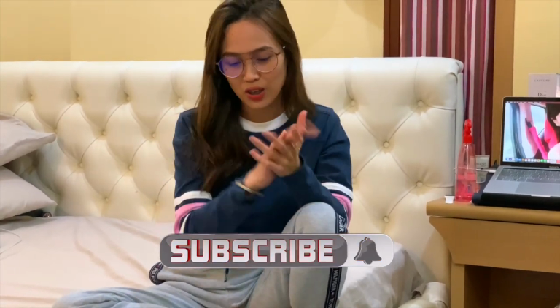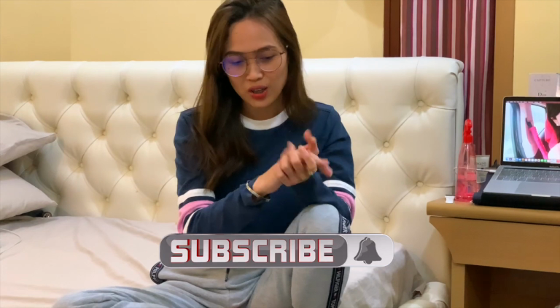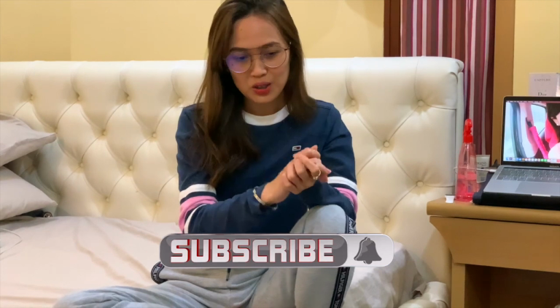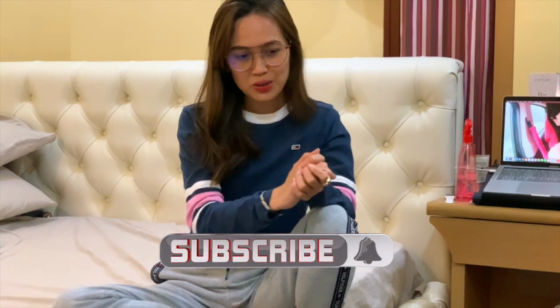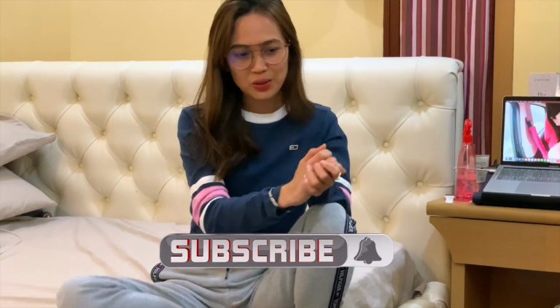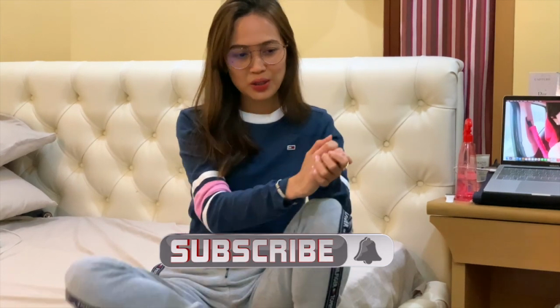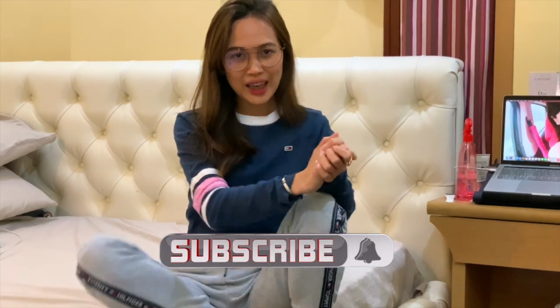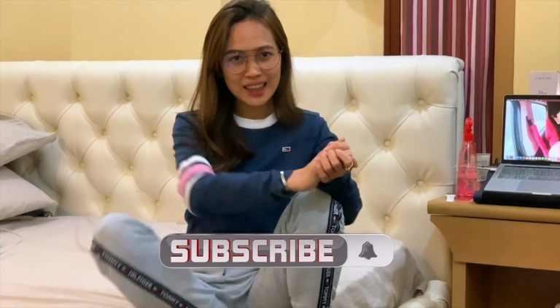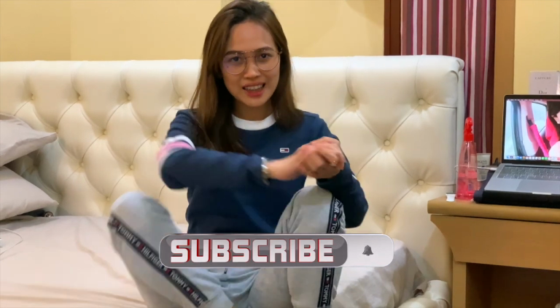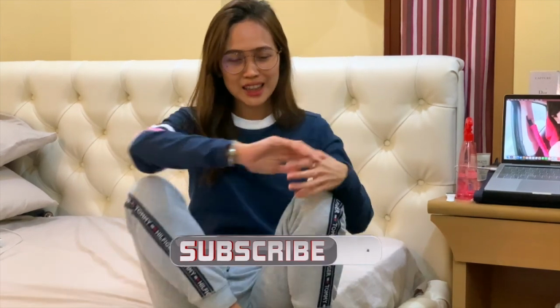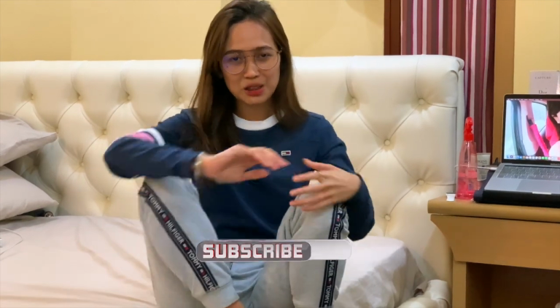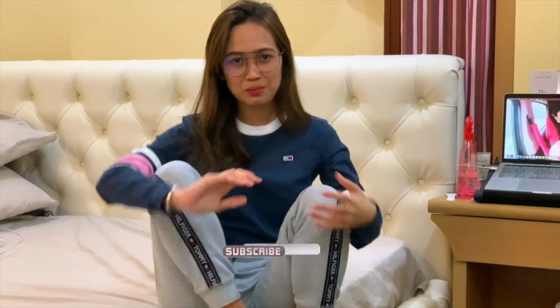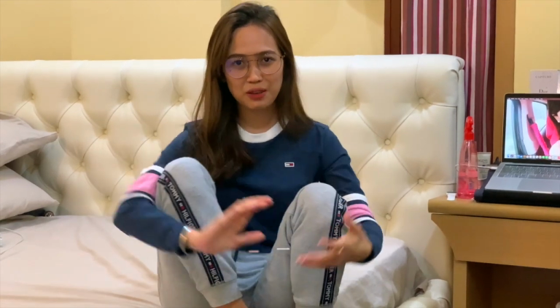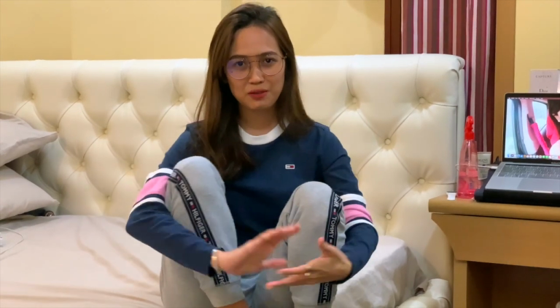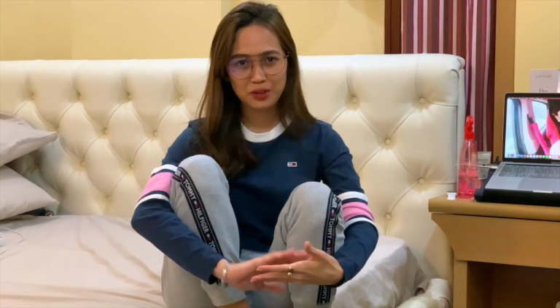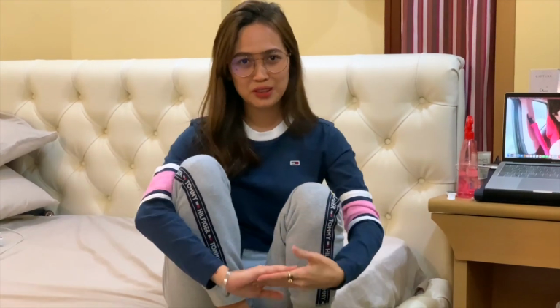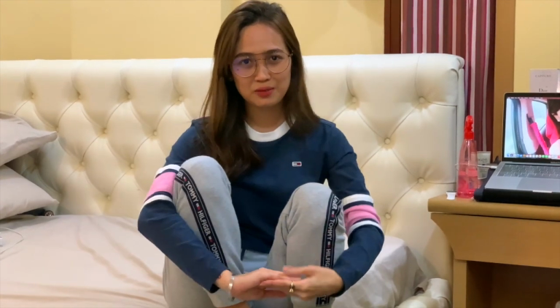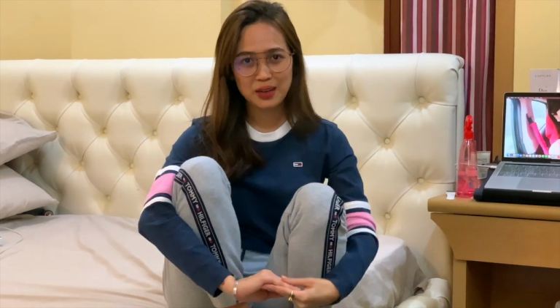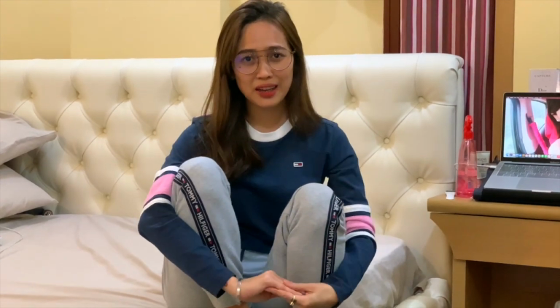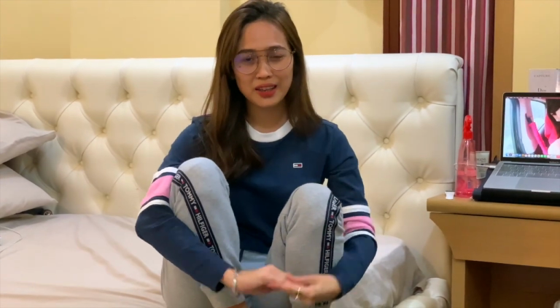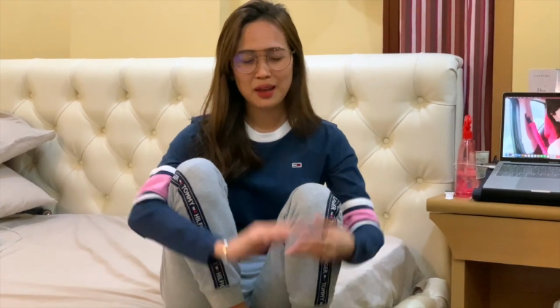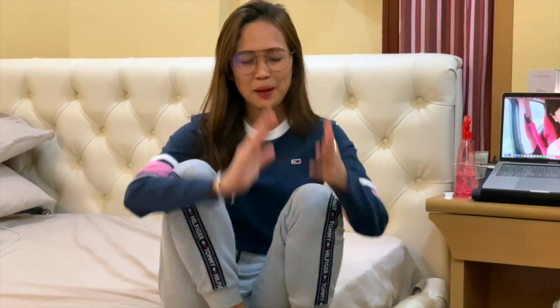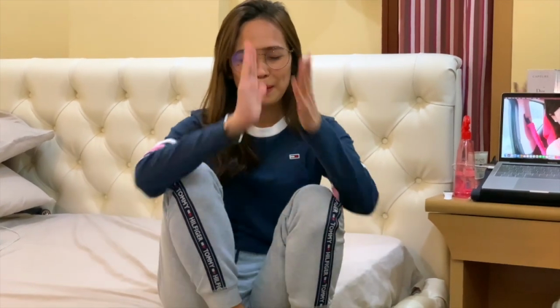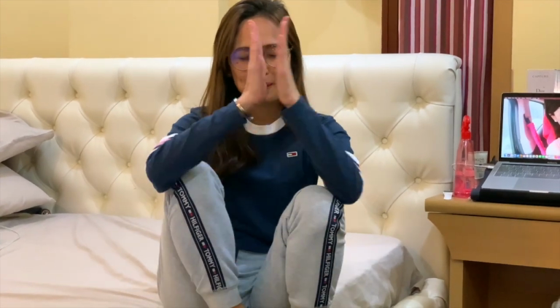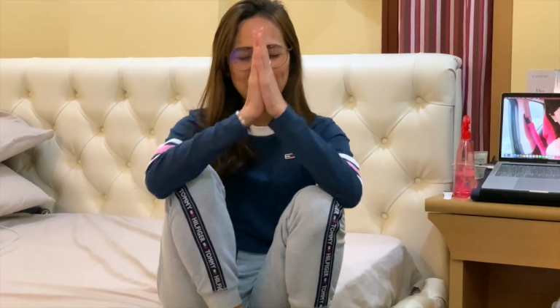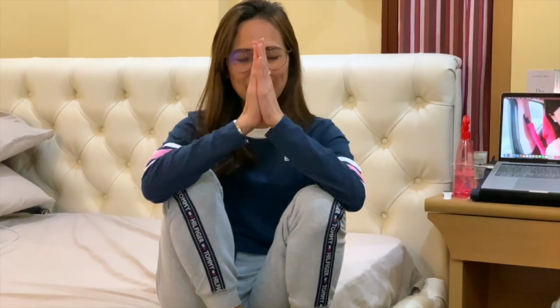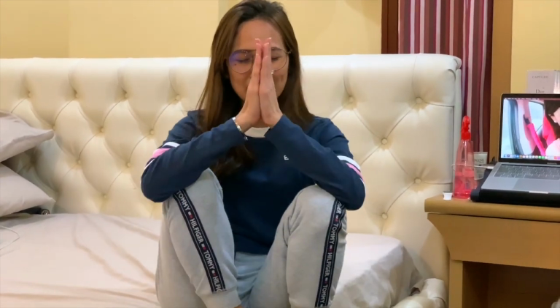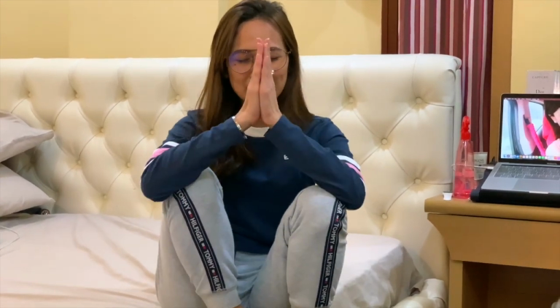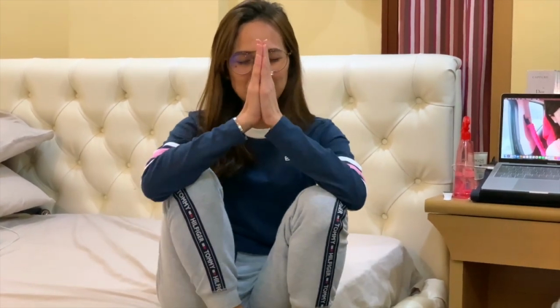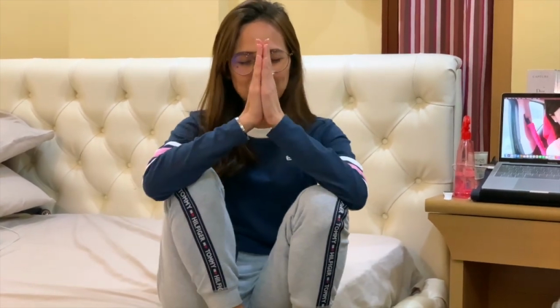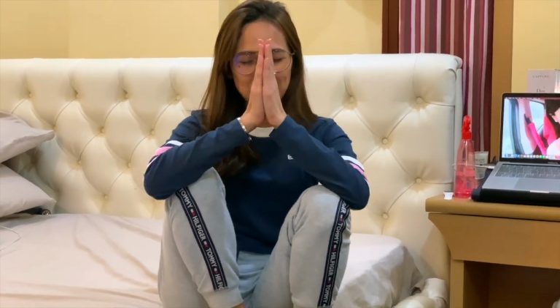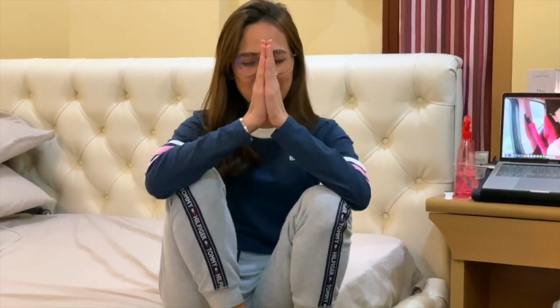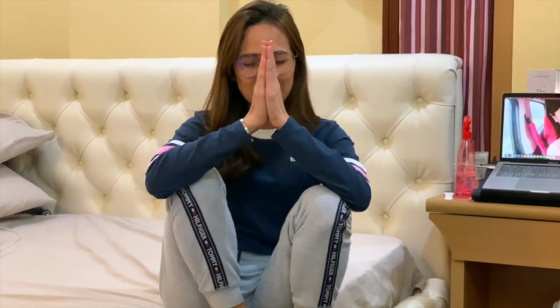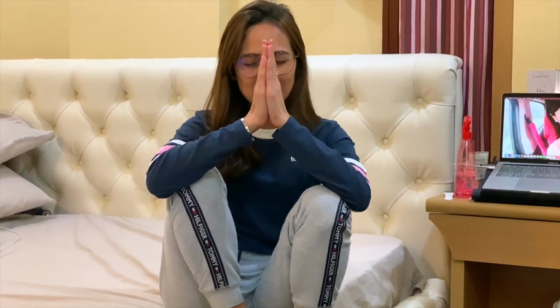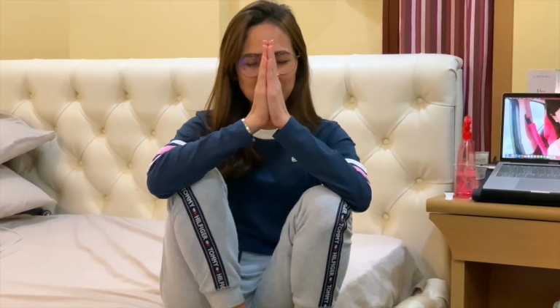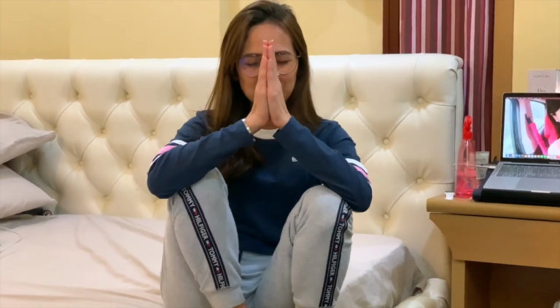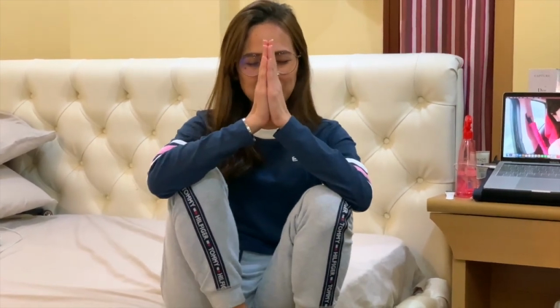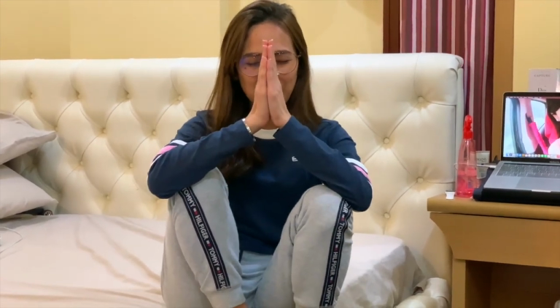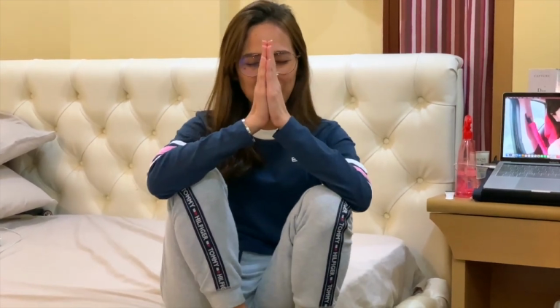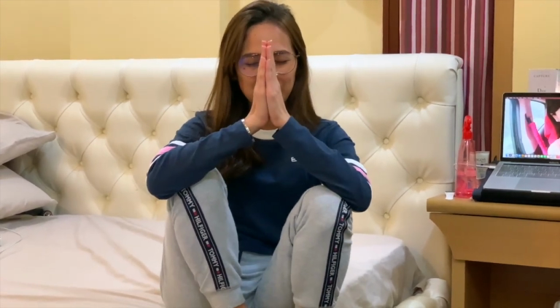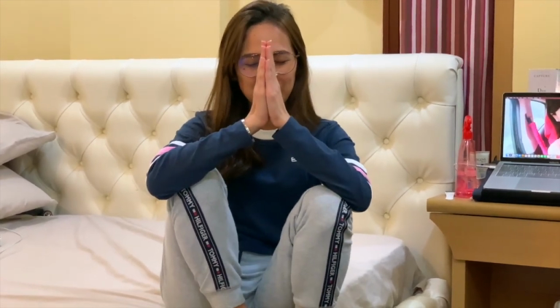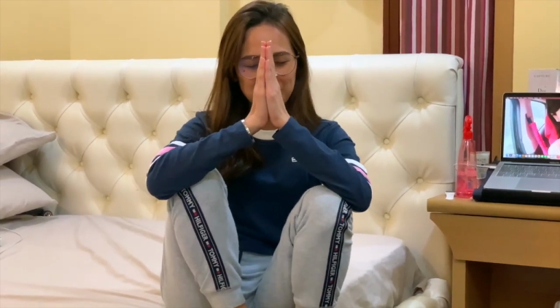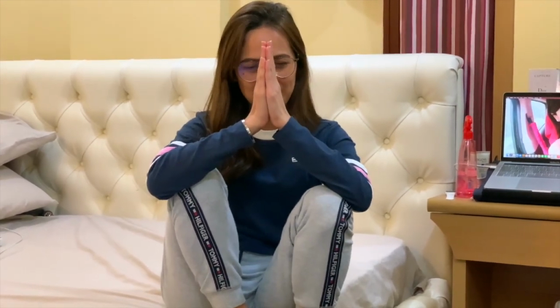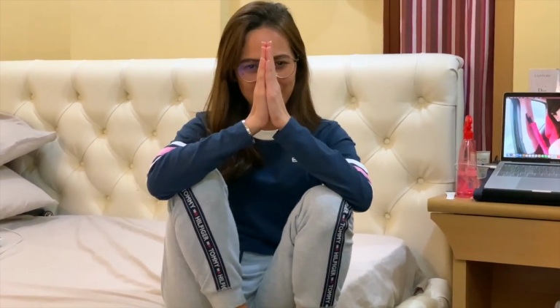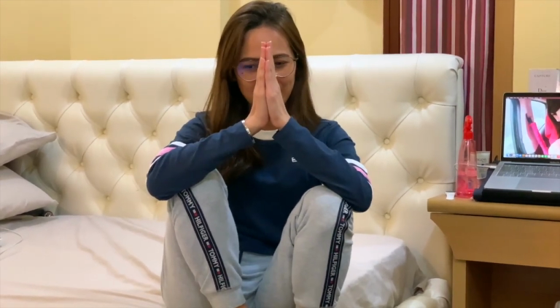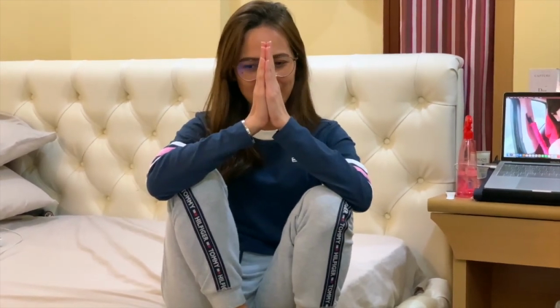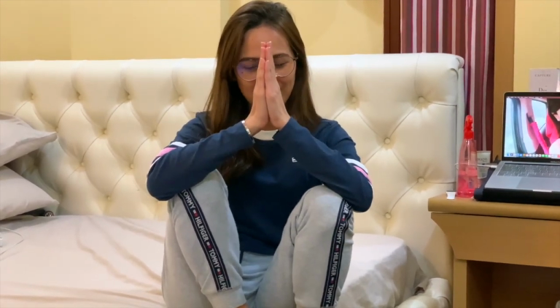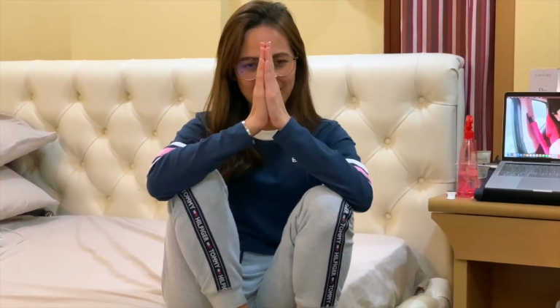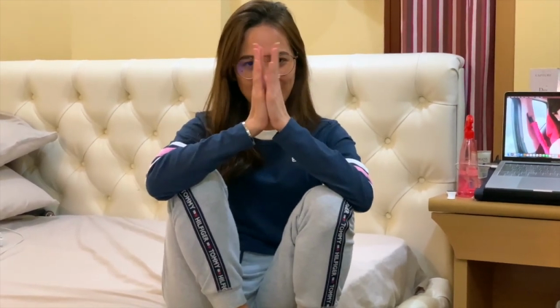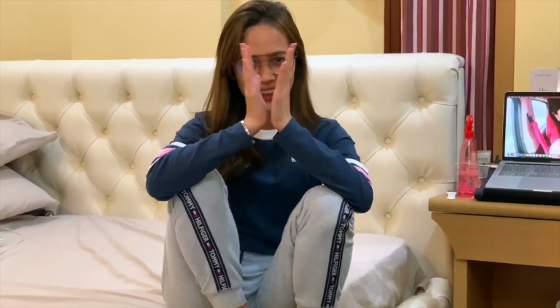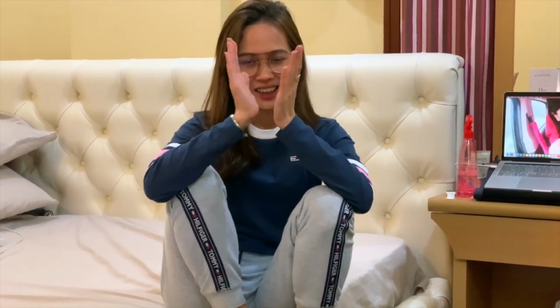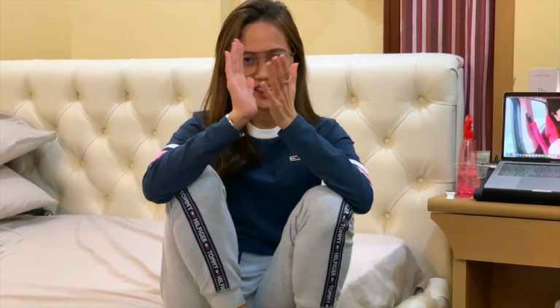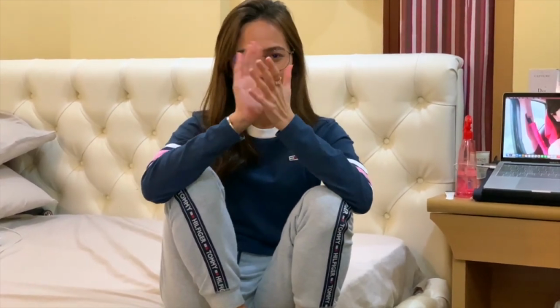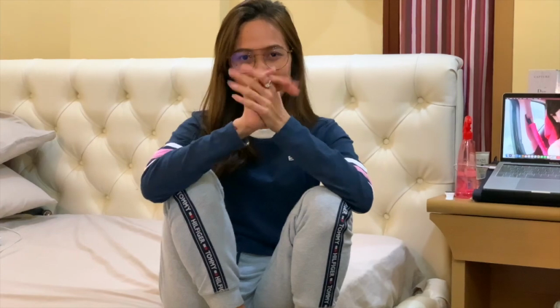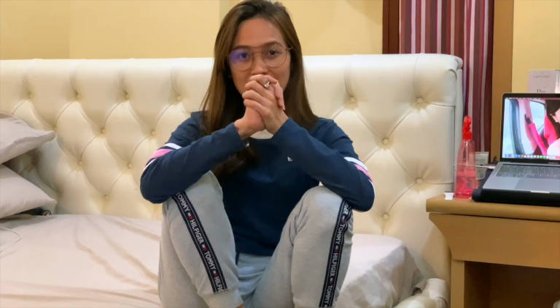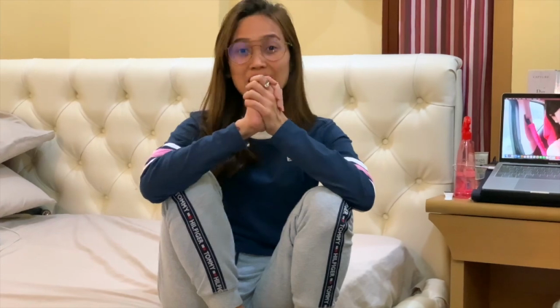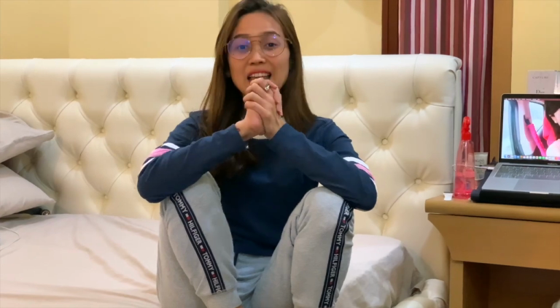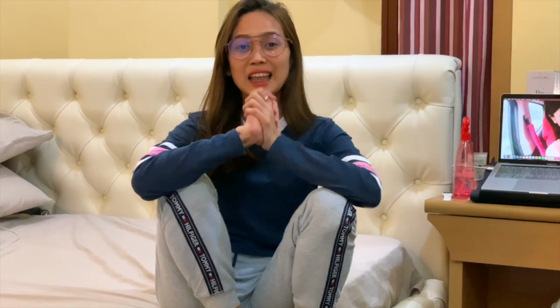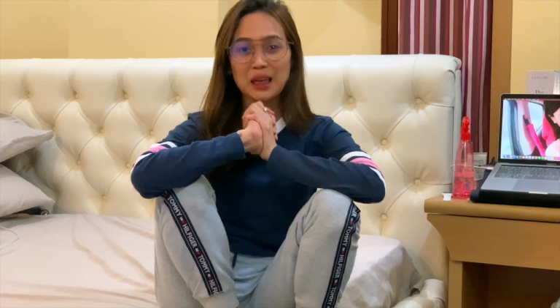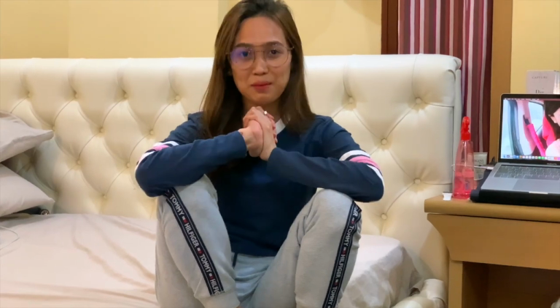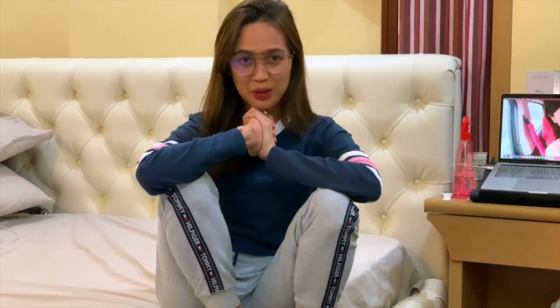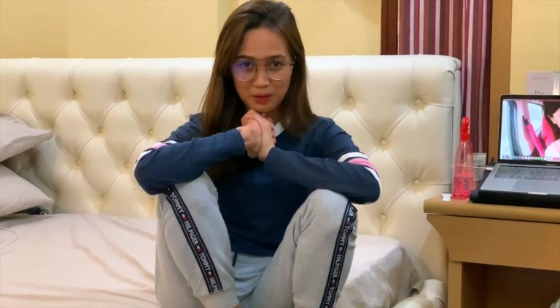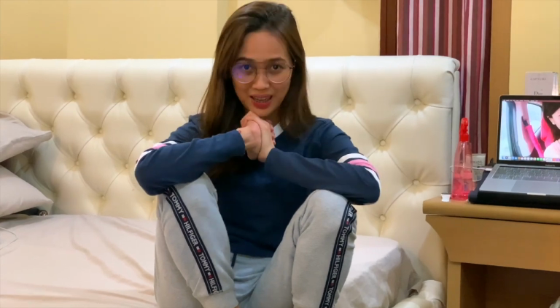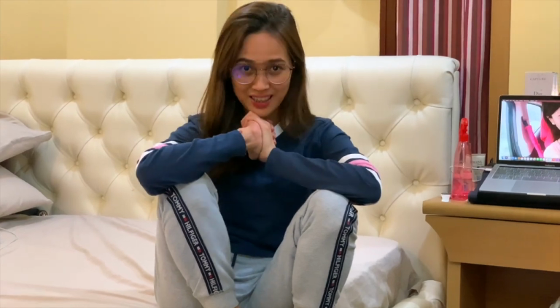So guys, this is my first vlog. Please bear with me. Keep on watching.